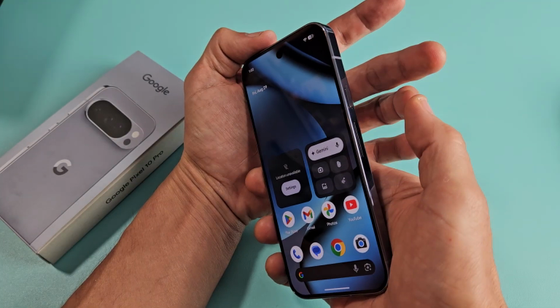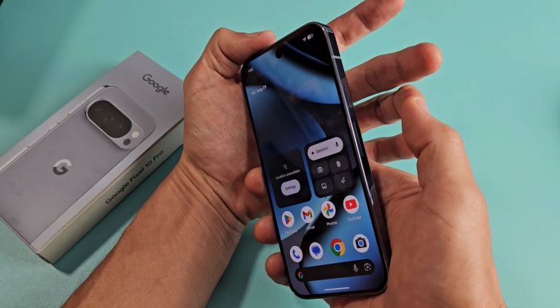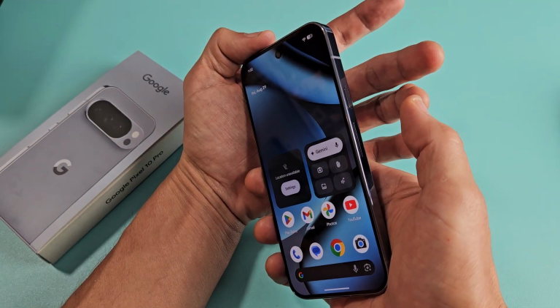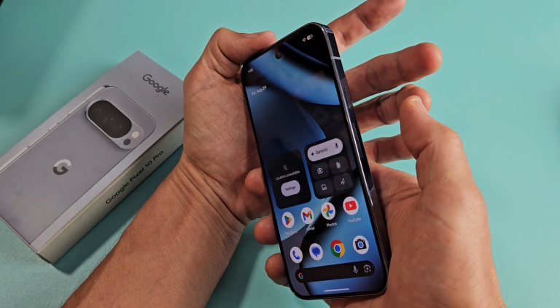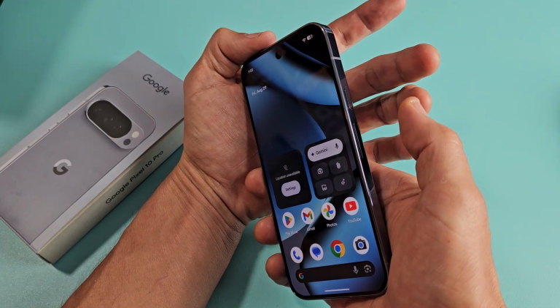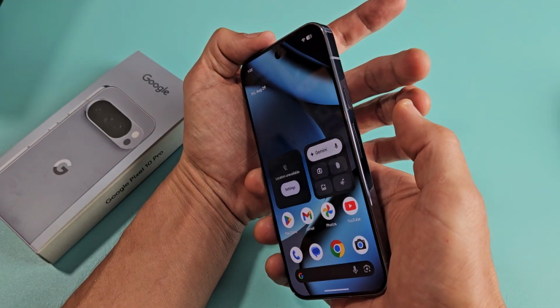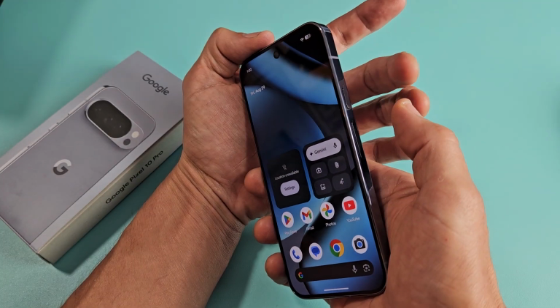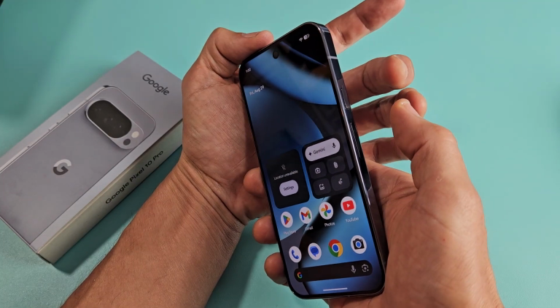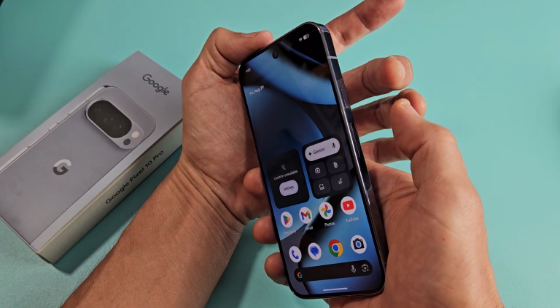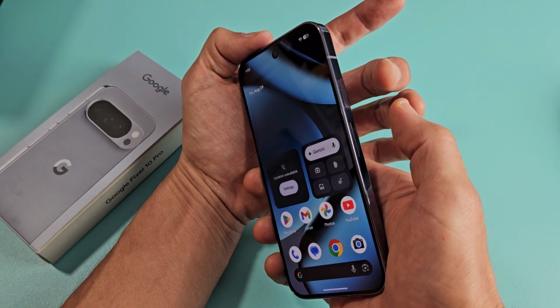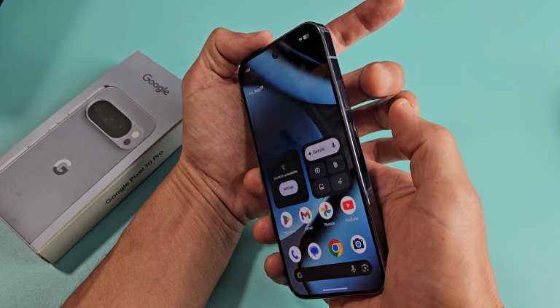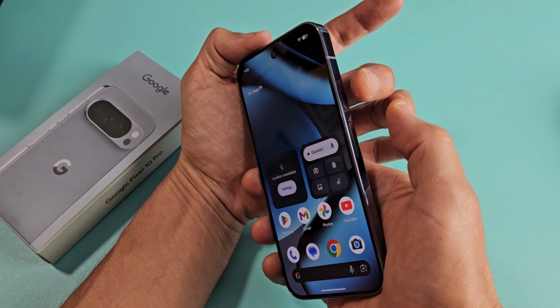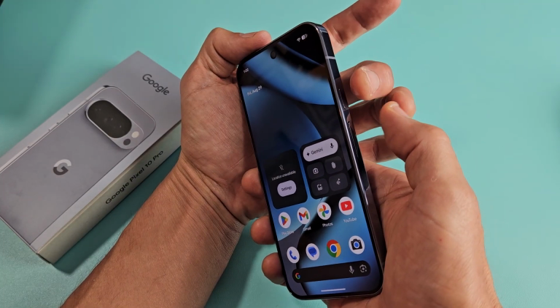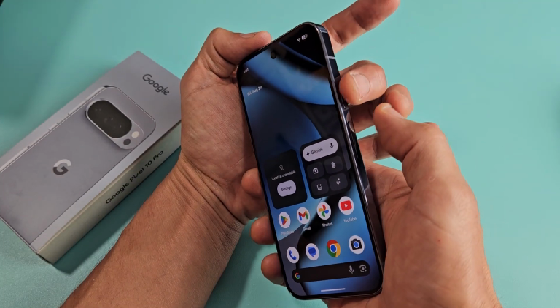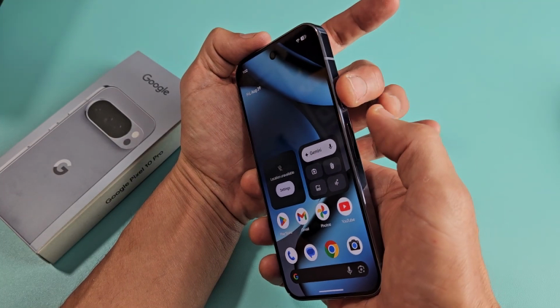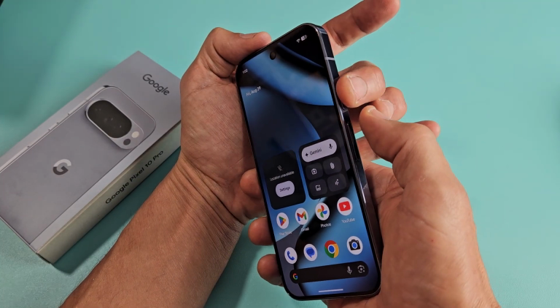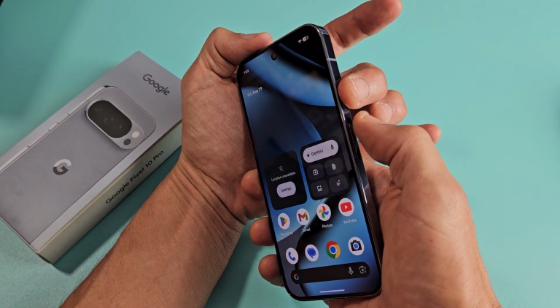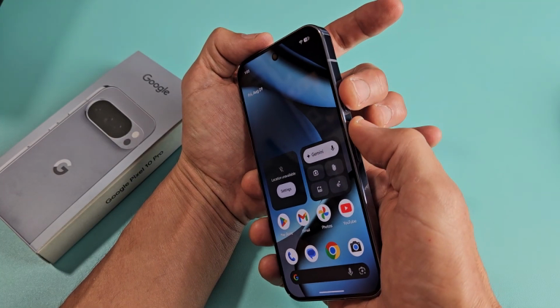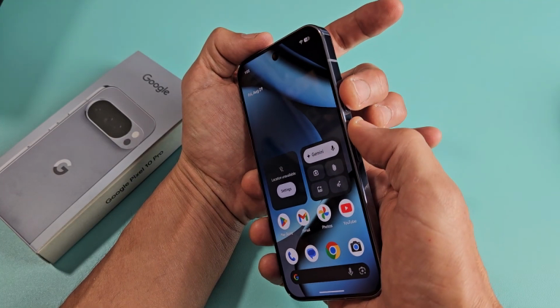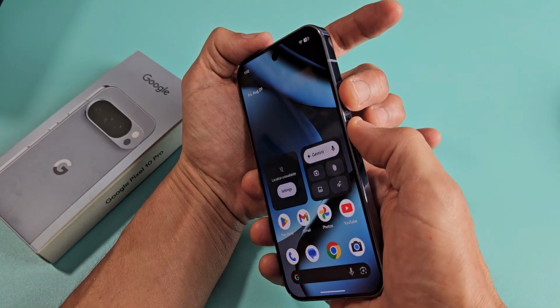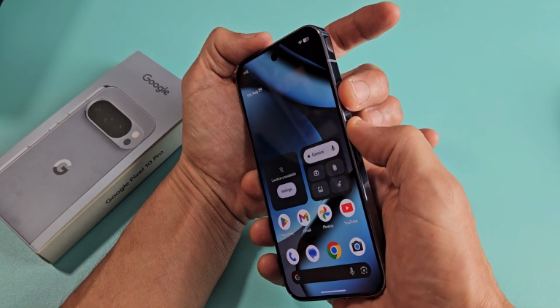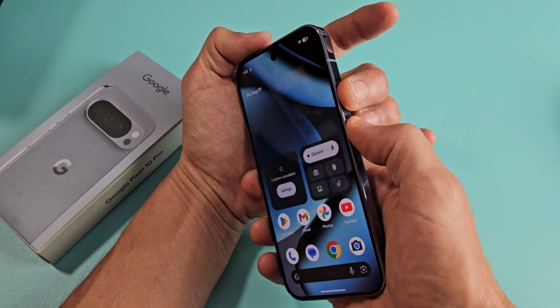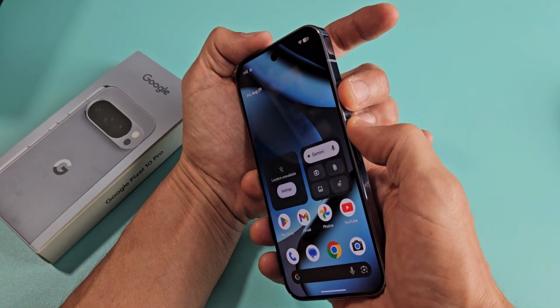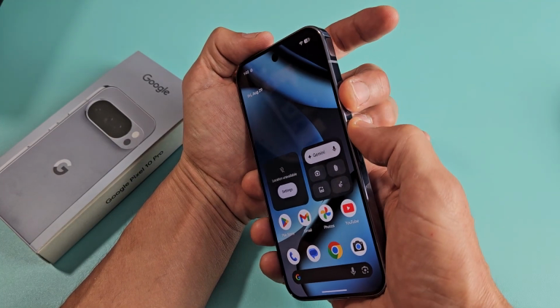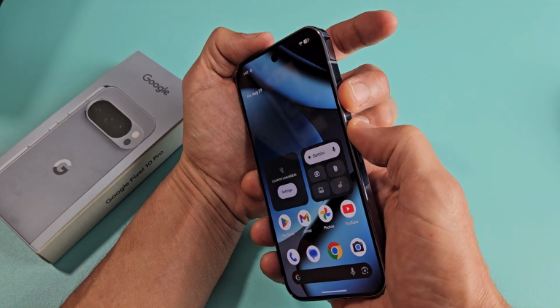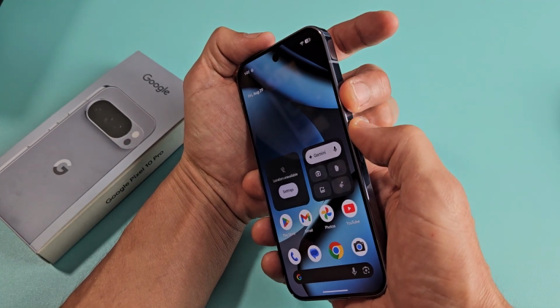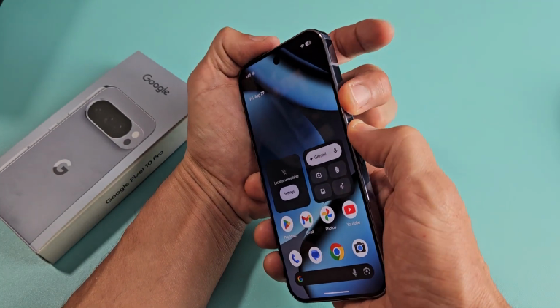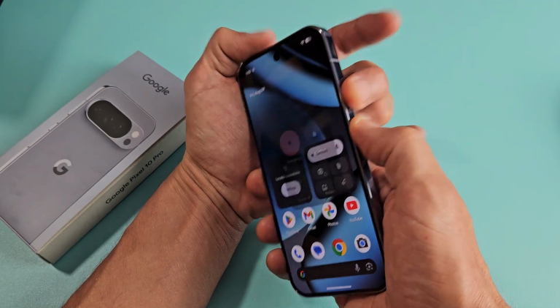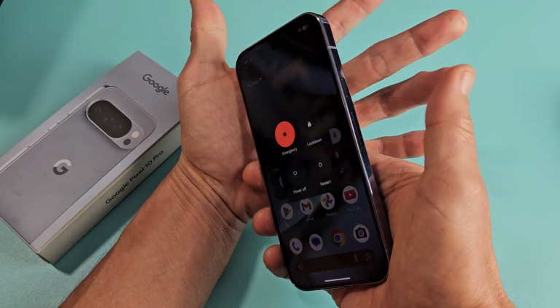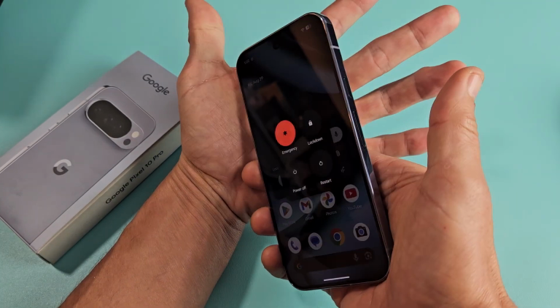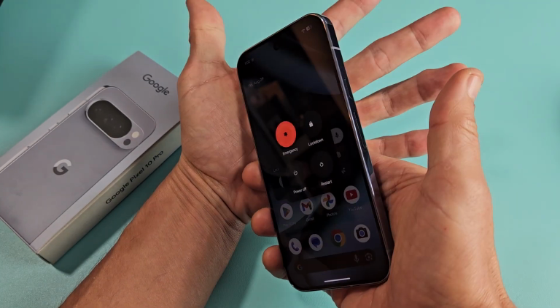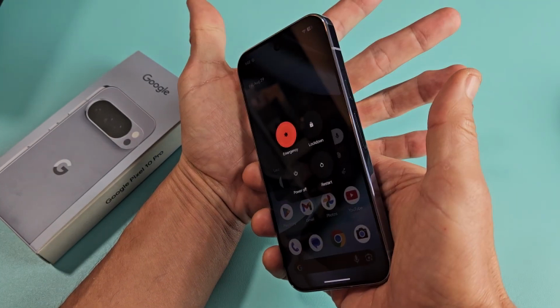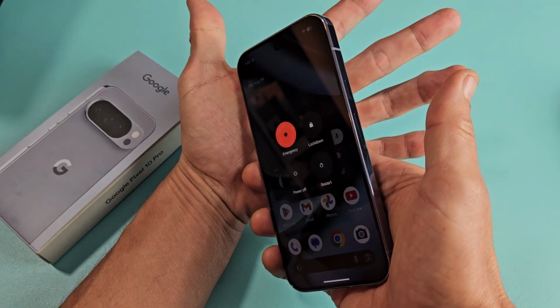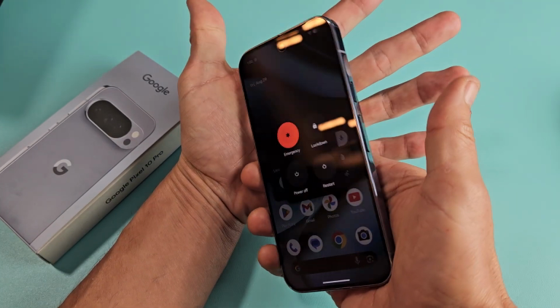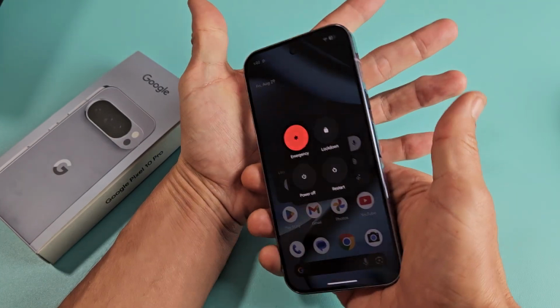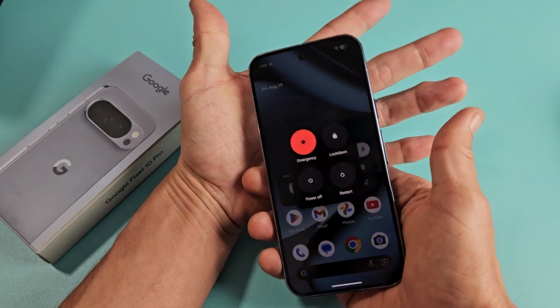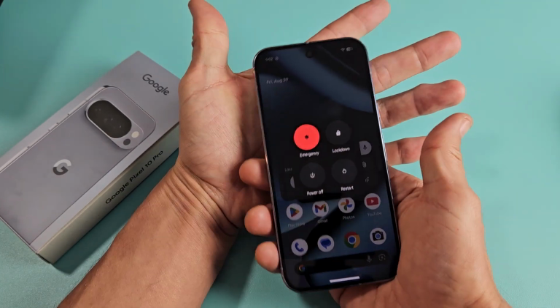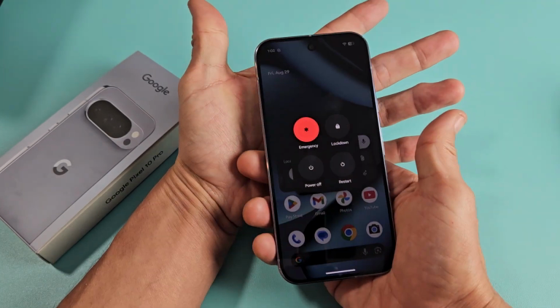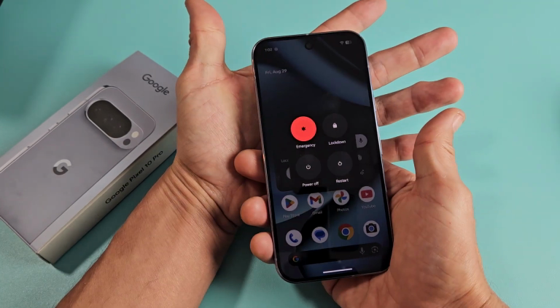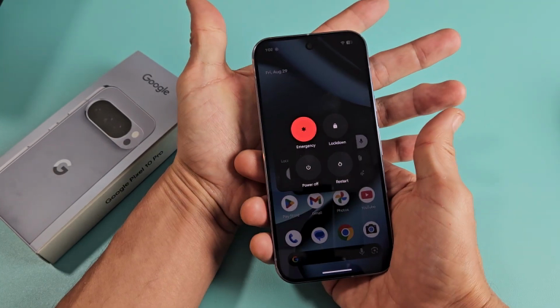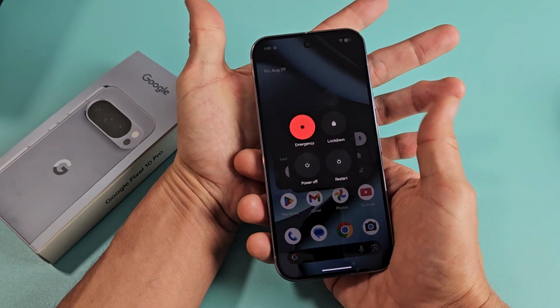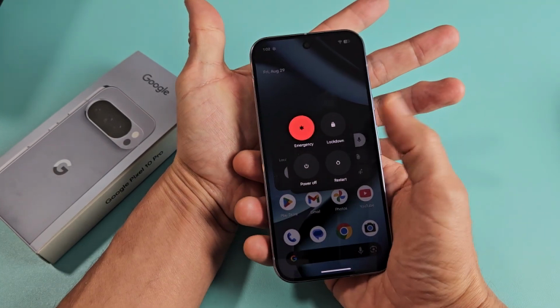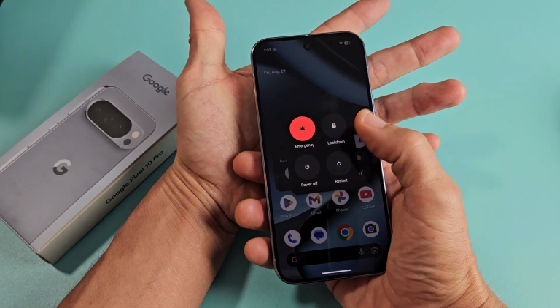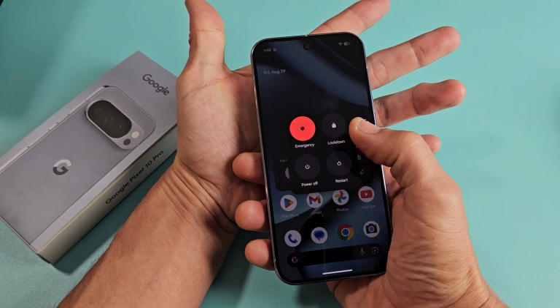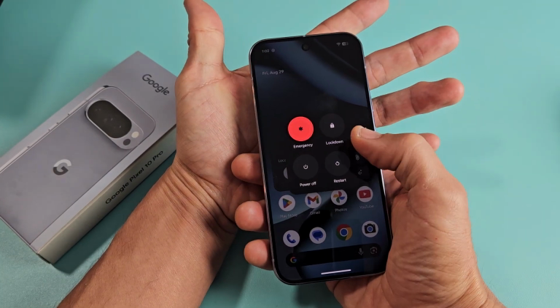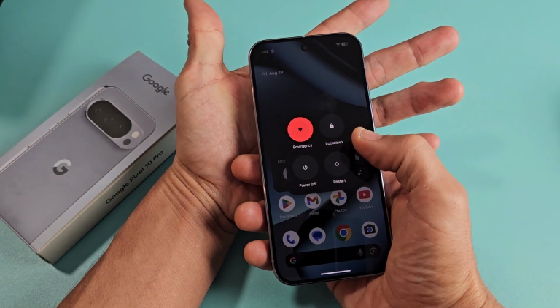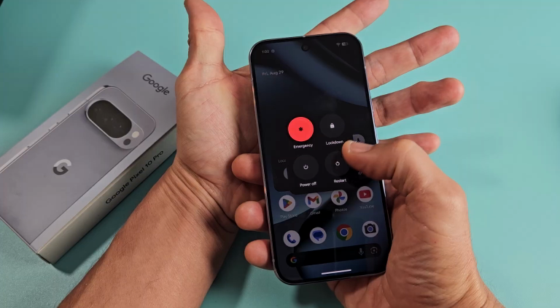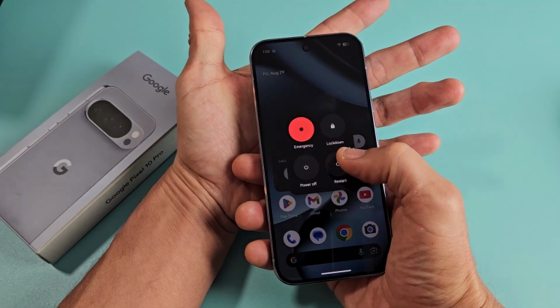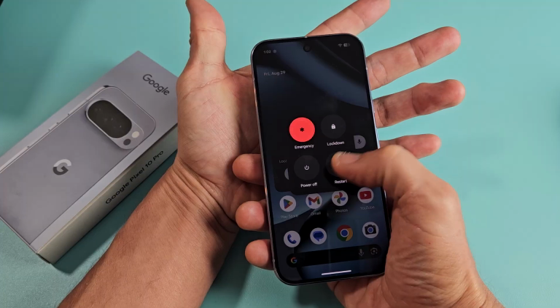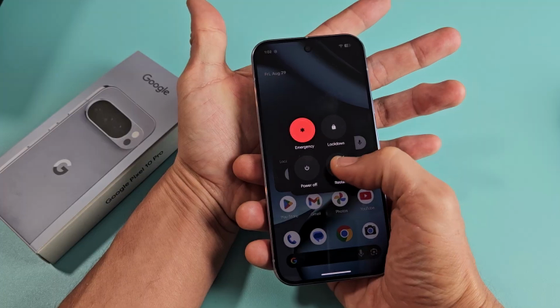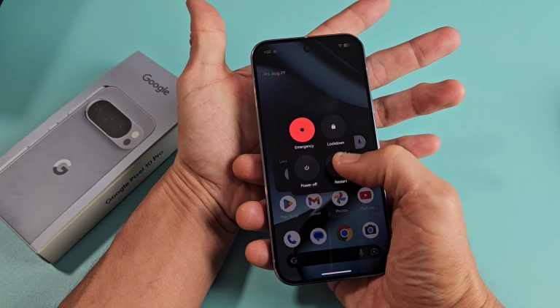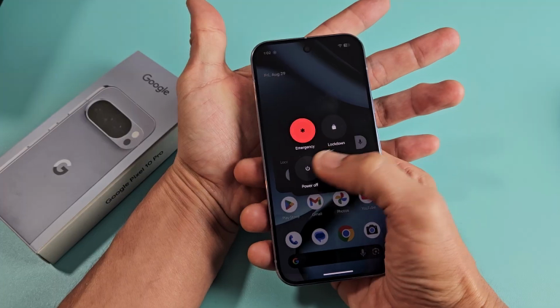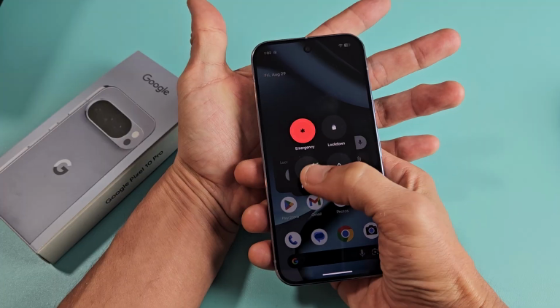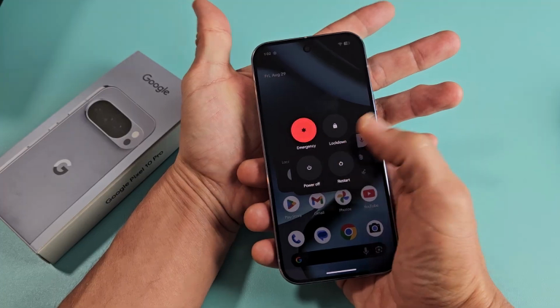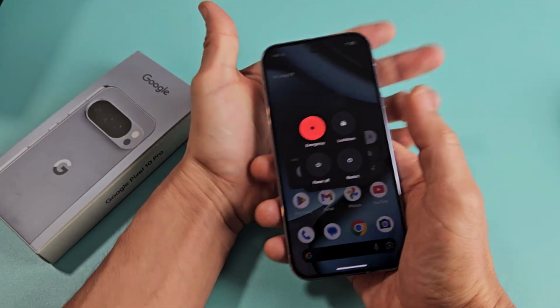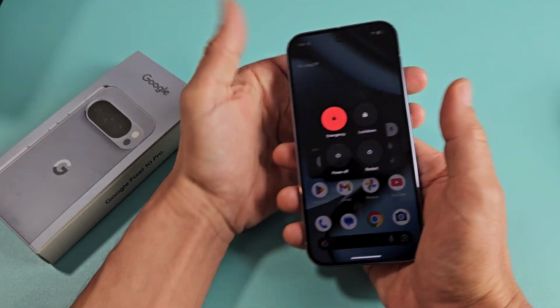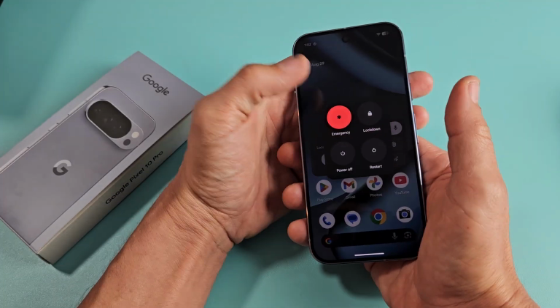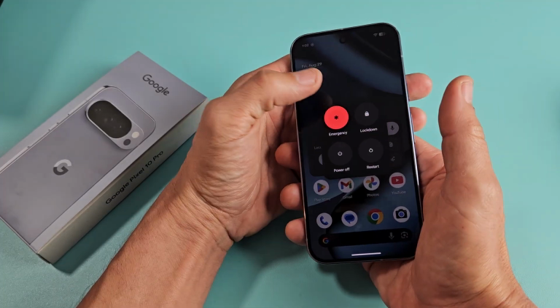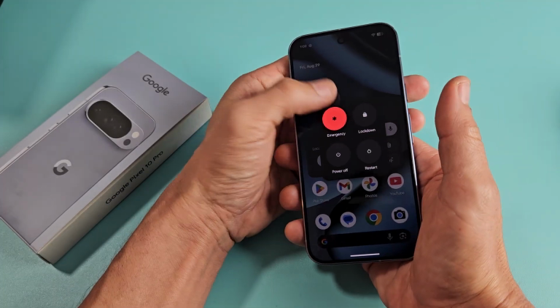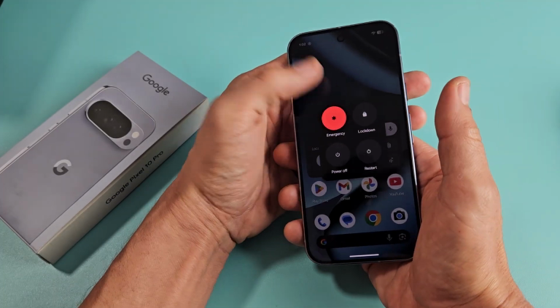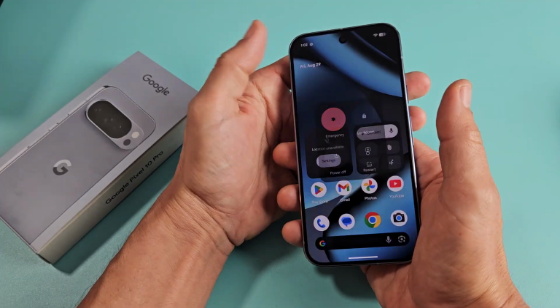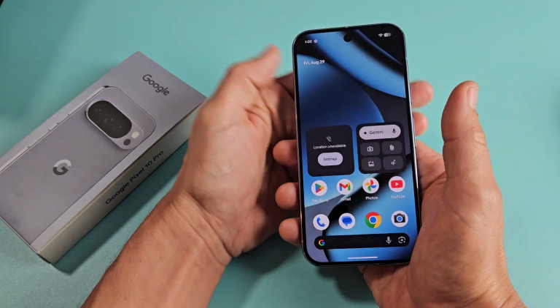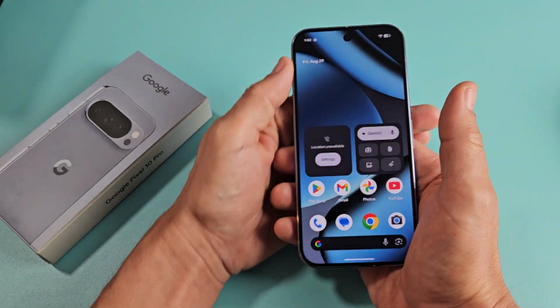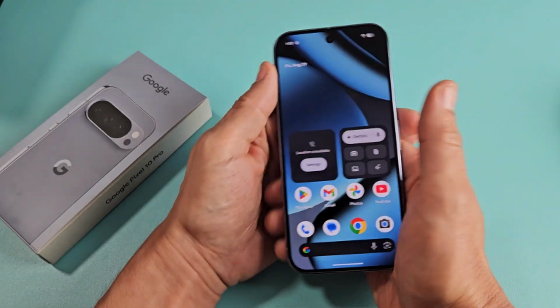Press both buttons at the same time — power button, volume up. Ready? Same time. Boom. And you can restart or power off.